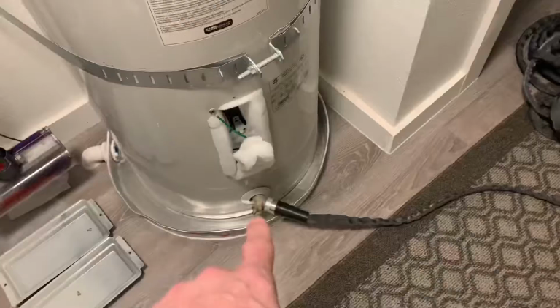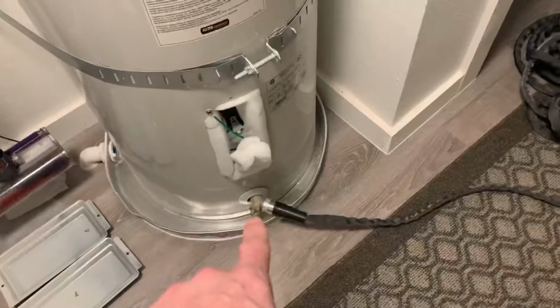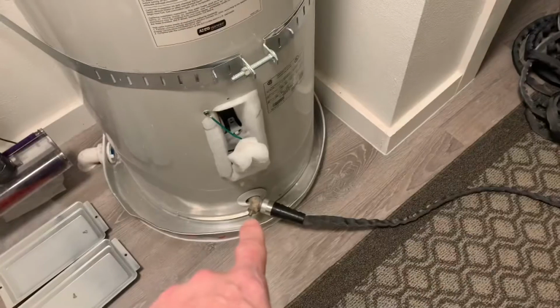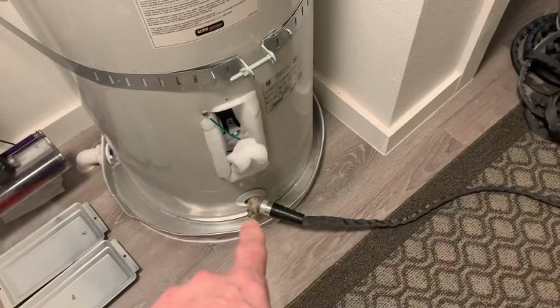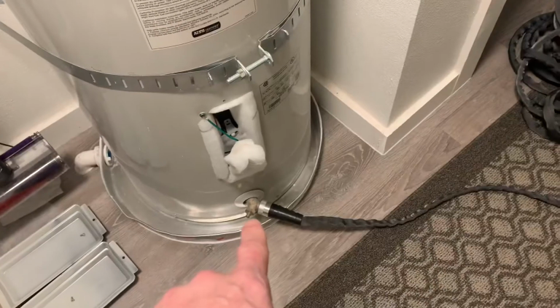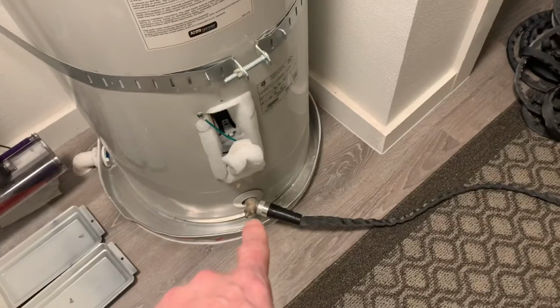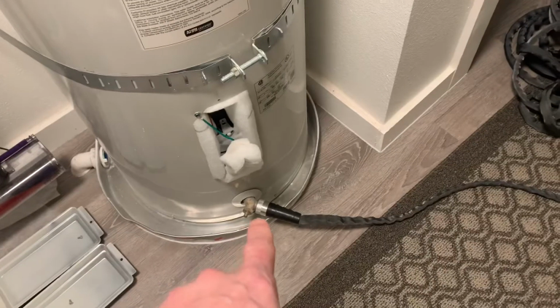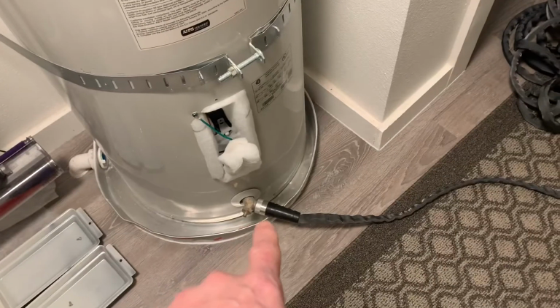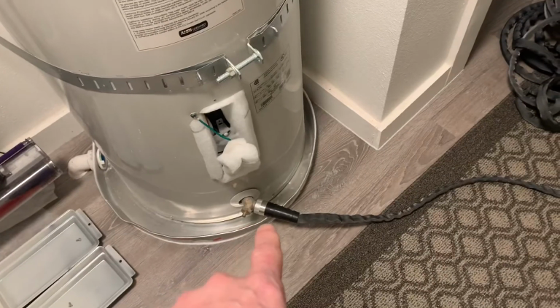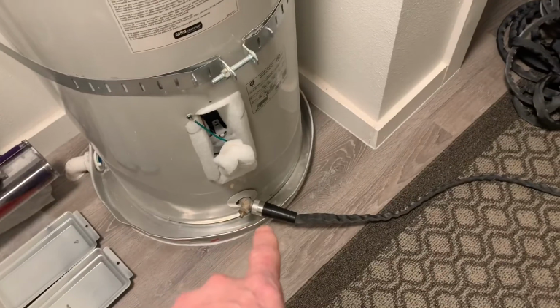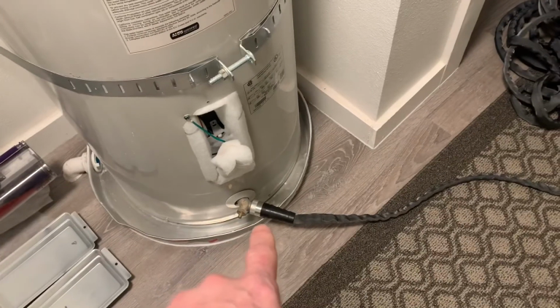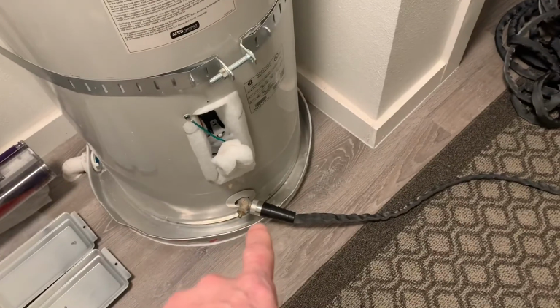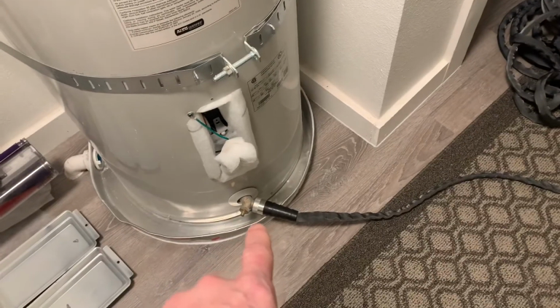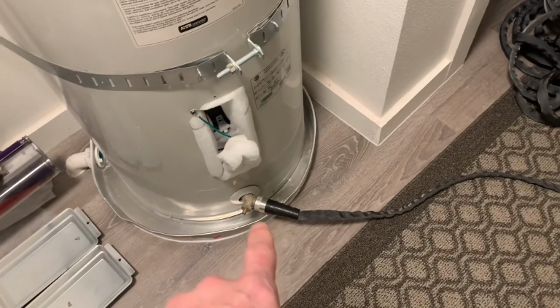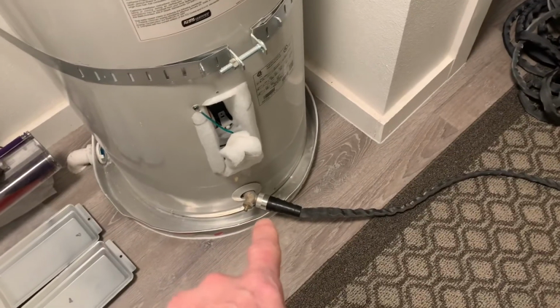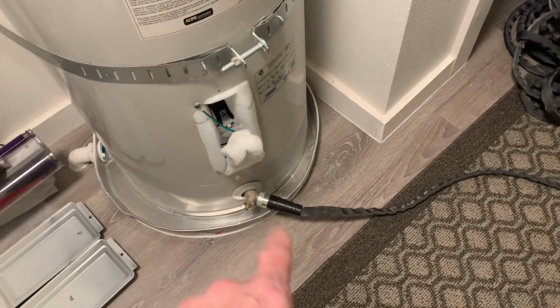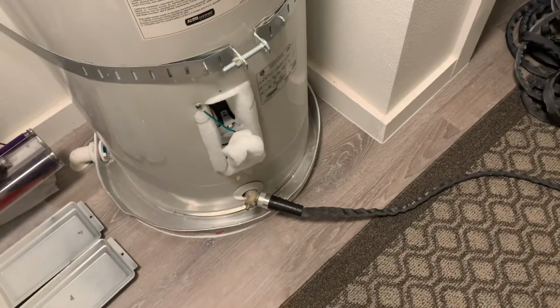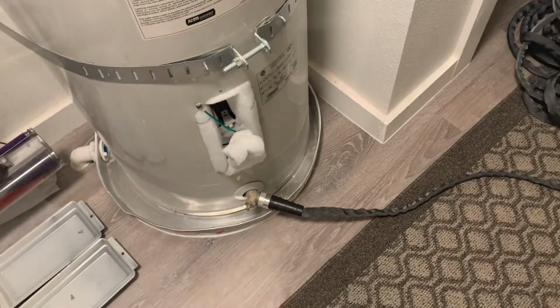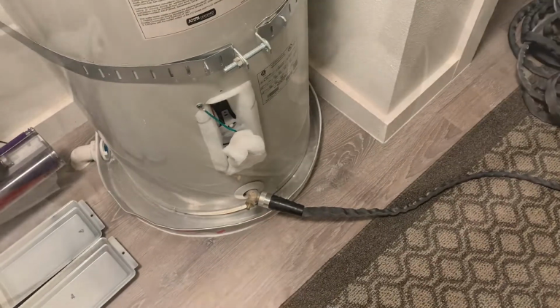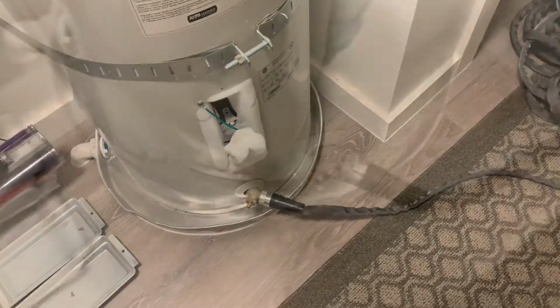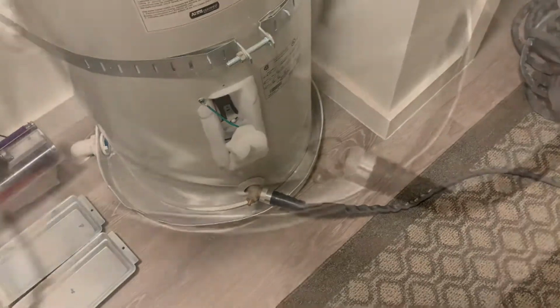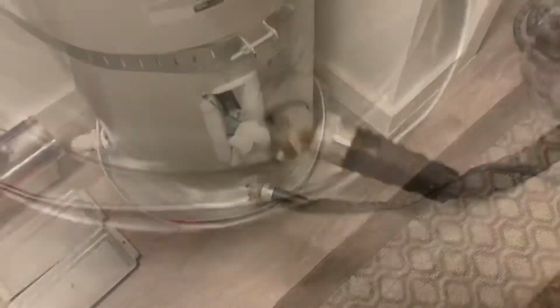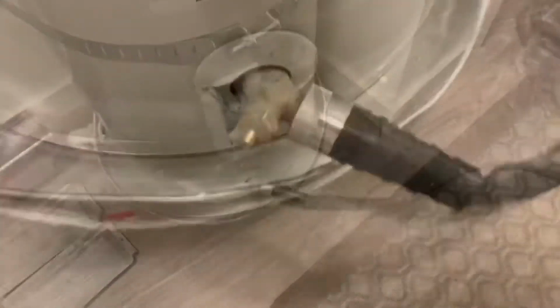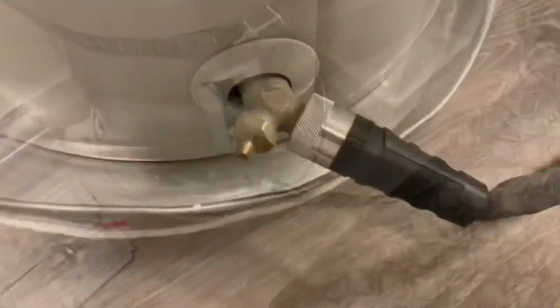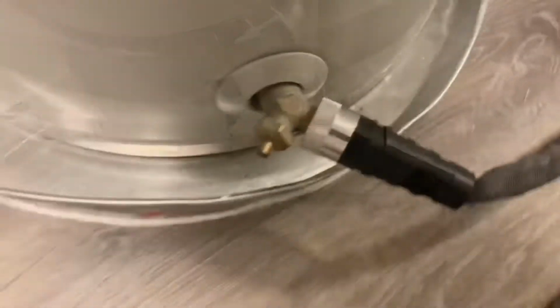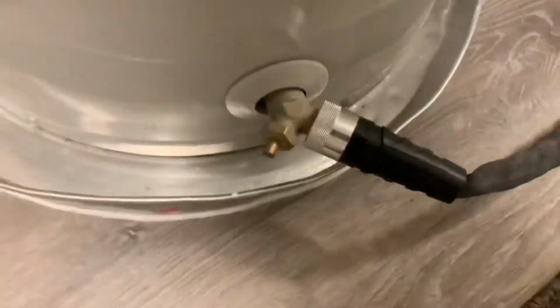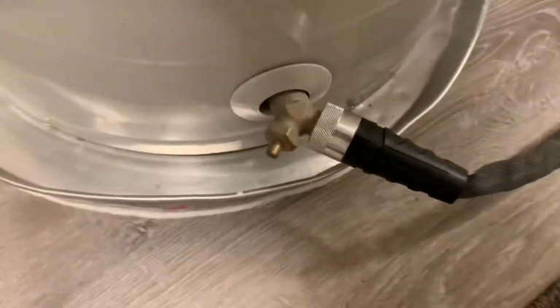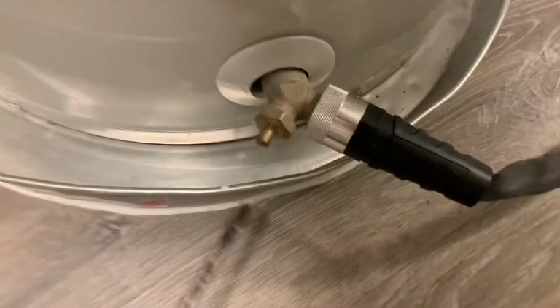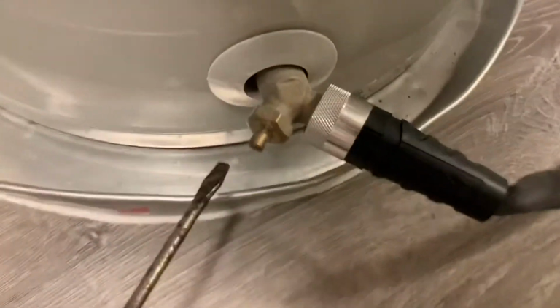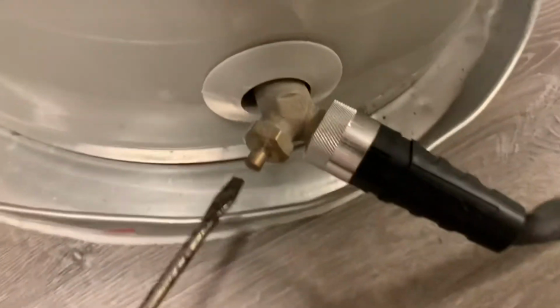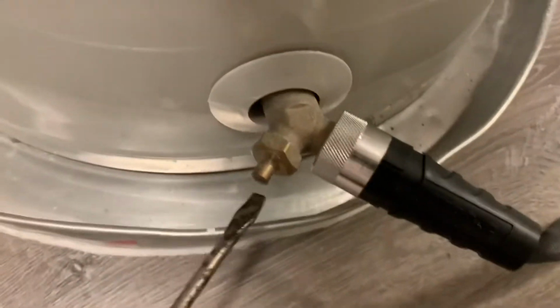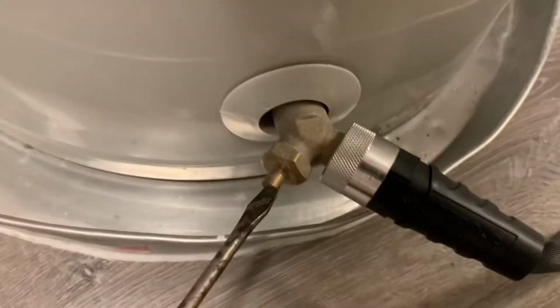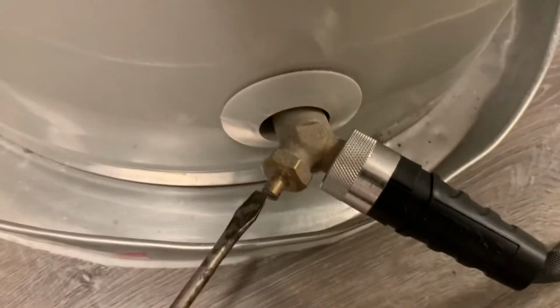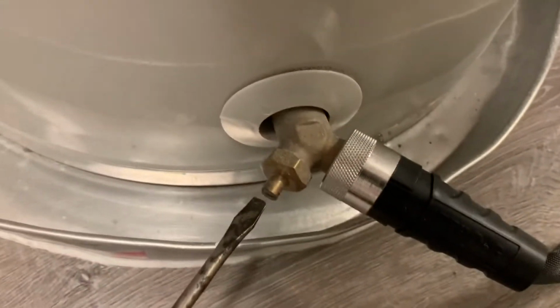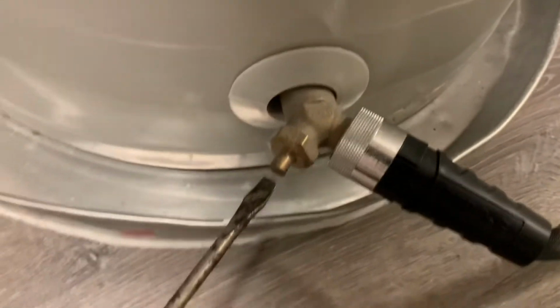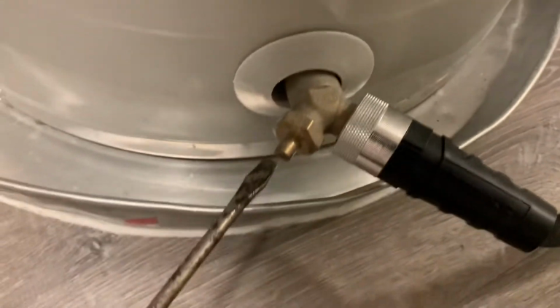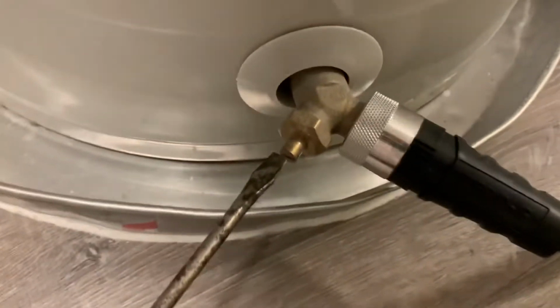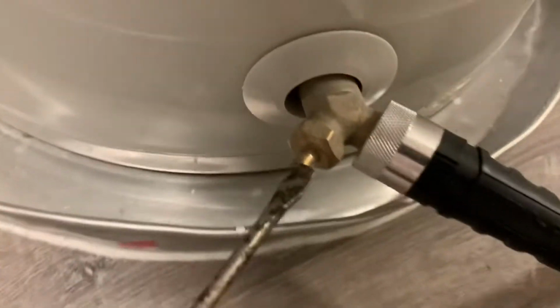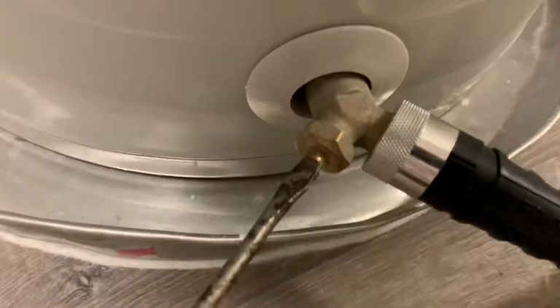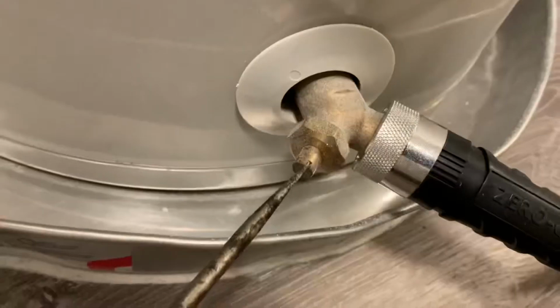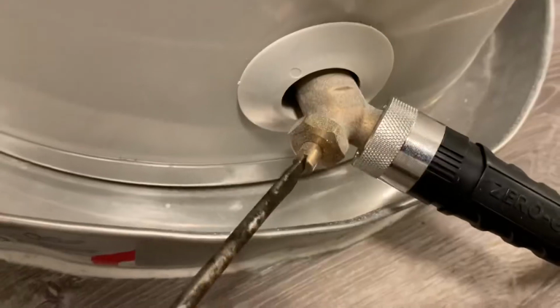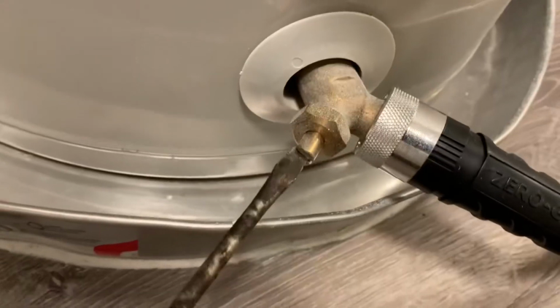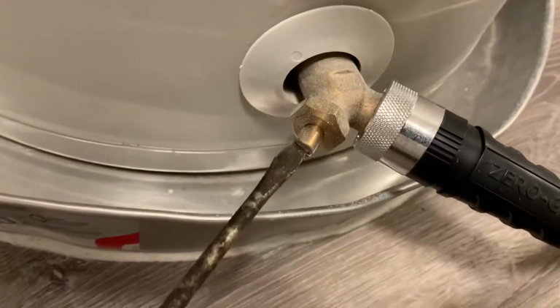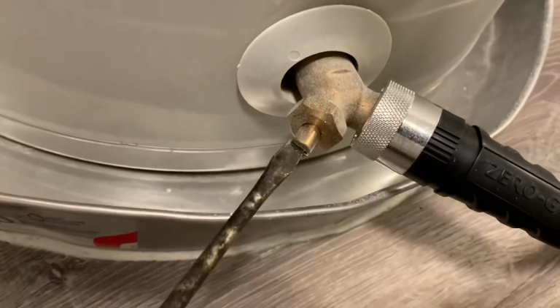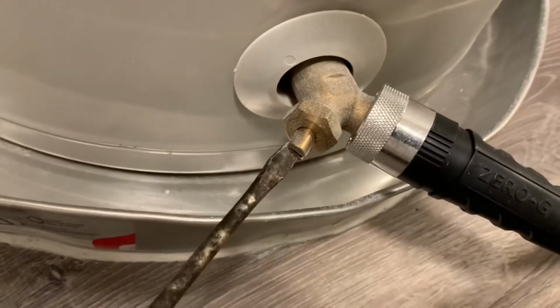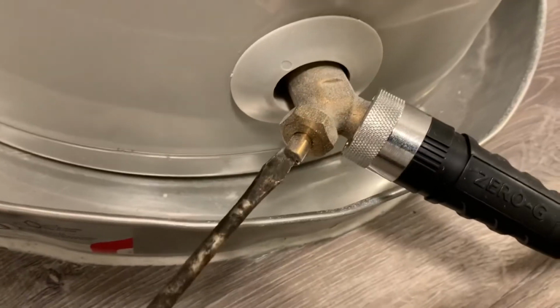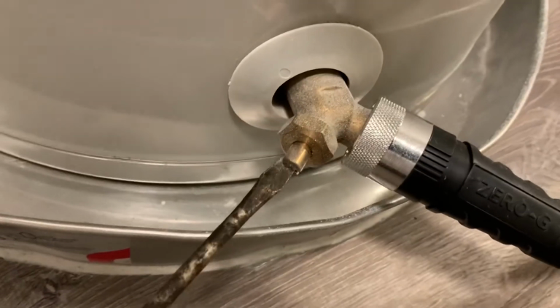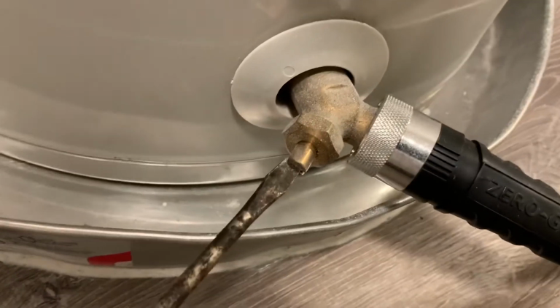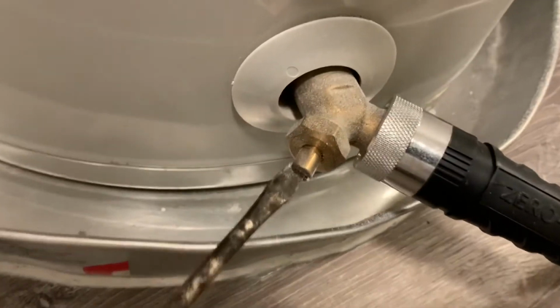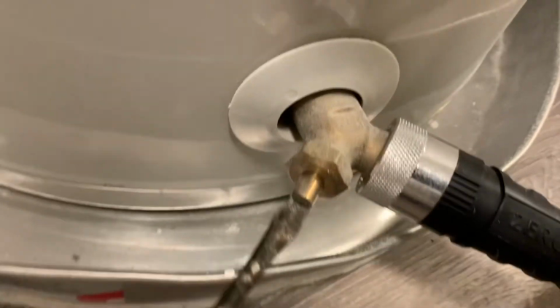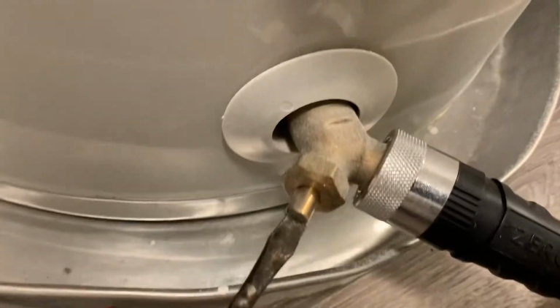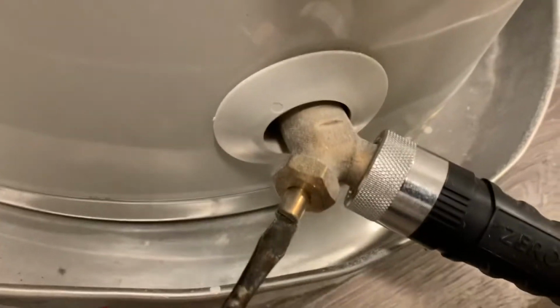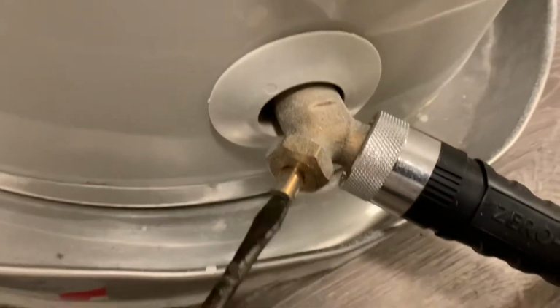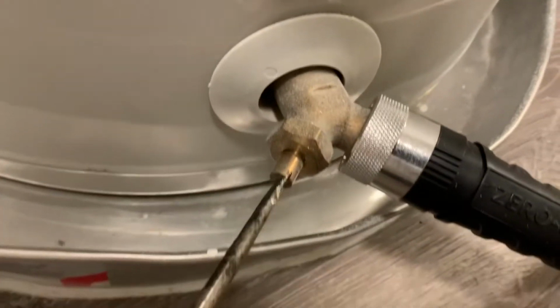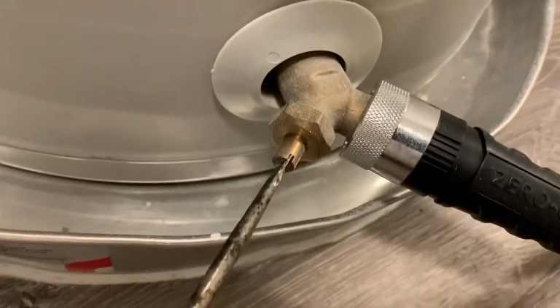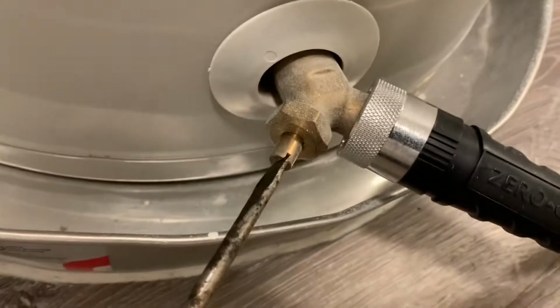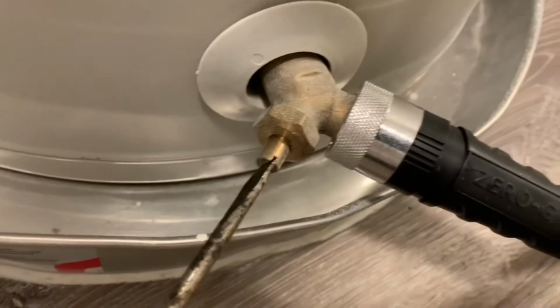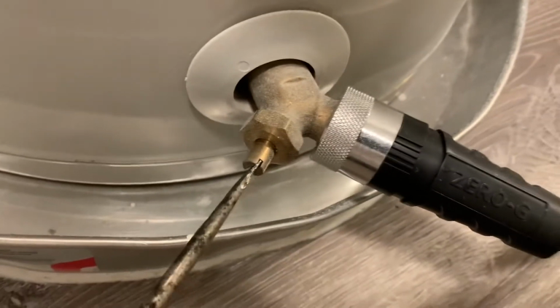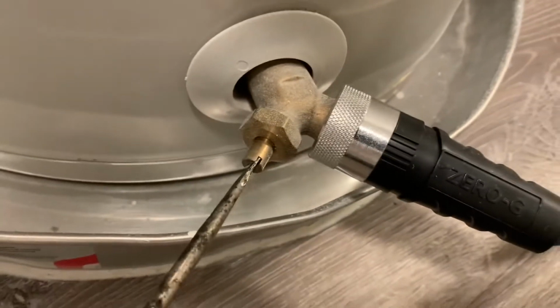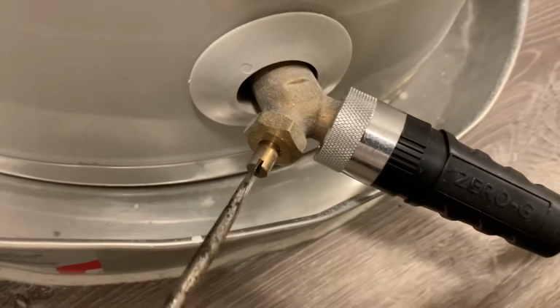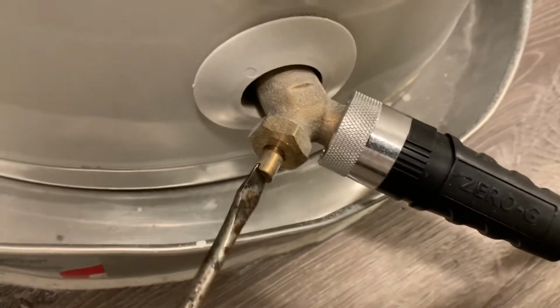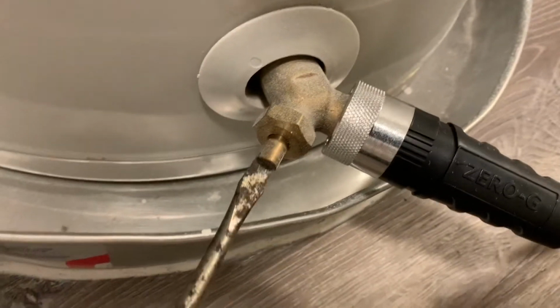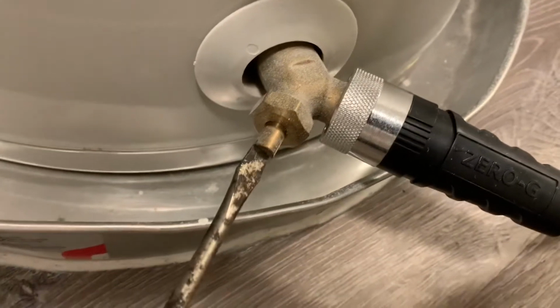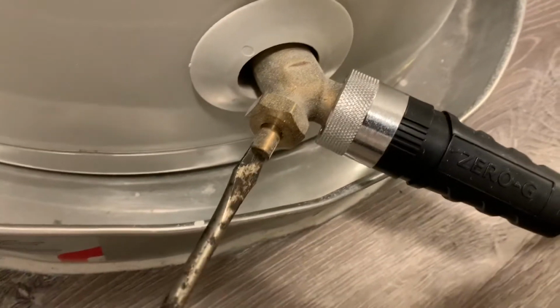So now I'm hooked up here. I'm going to go run the other end outside. Now we're going to go ahead and drain it. You can hear the water flowing through it.